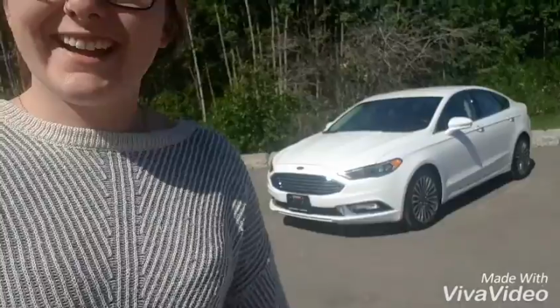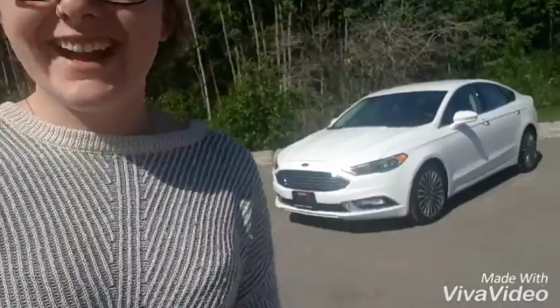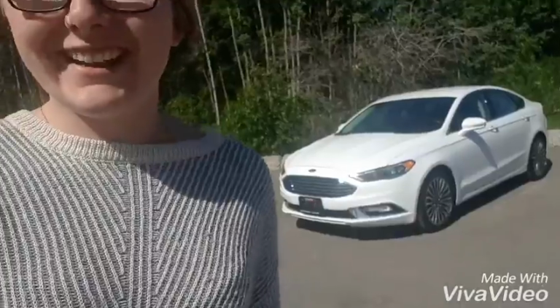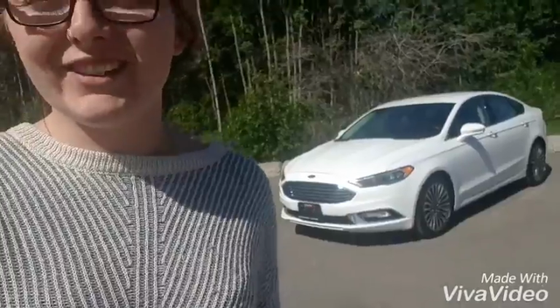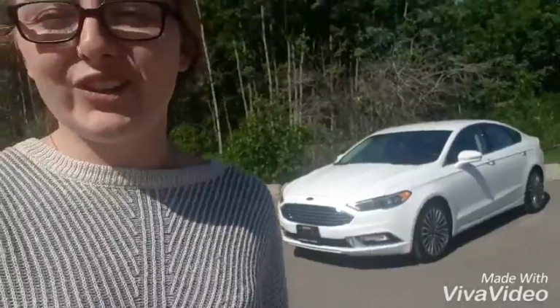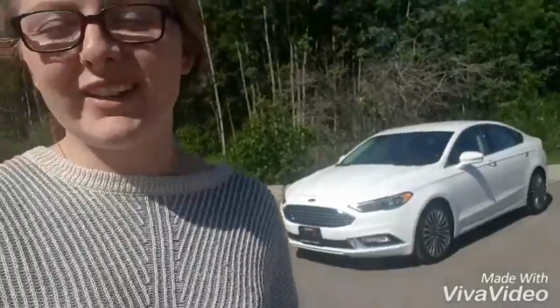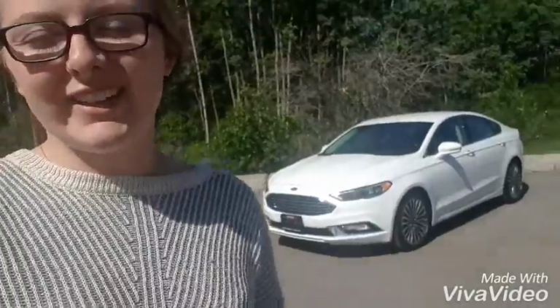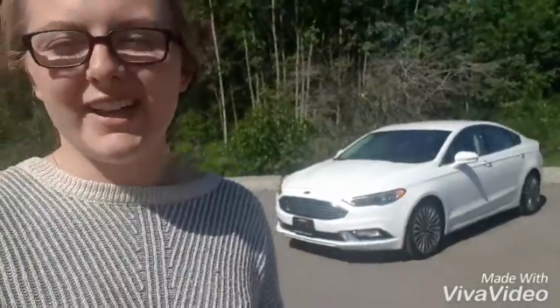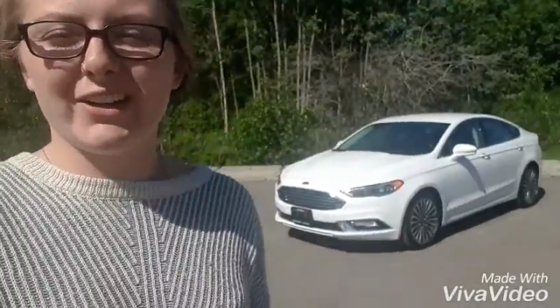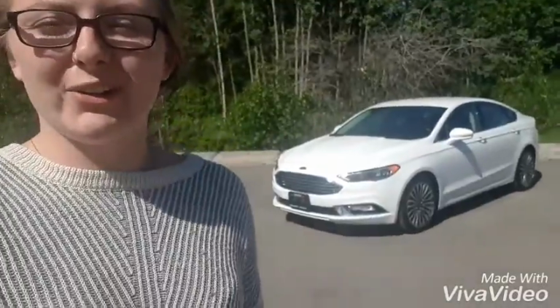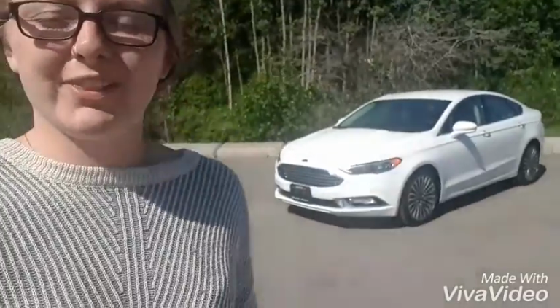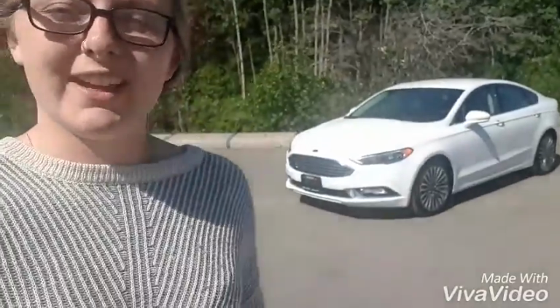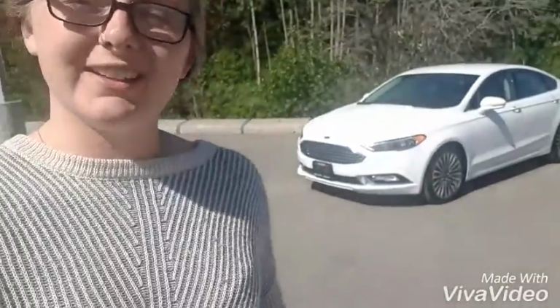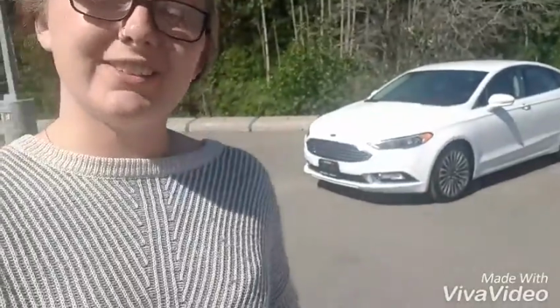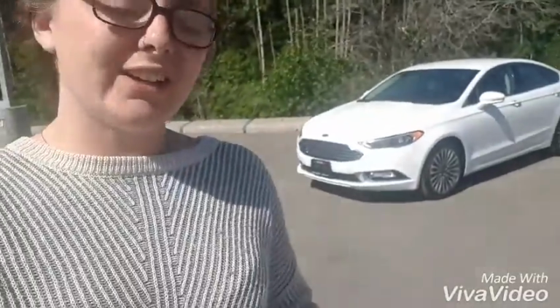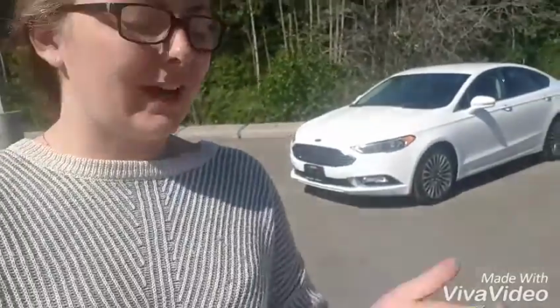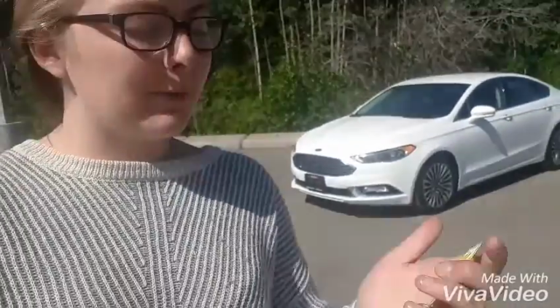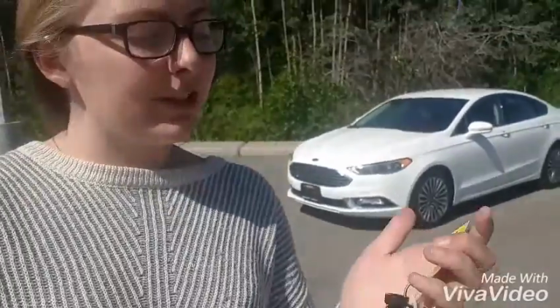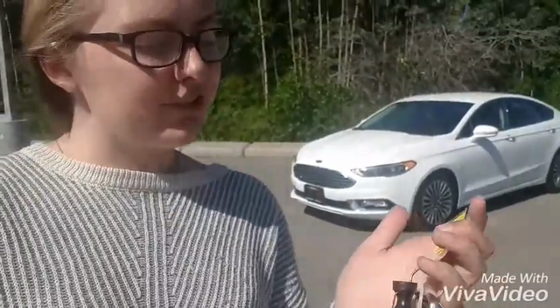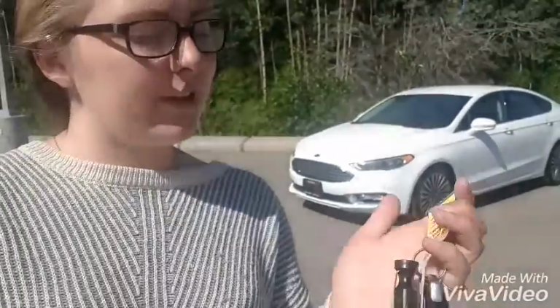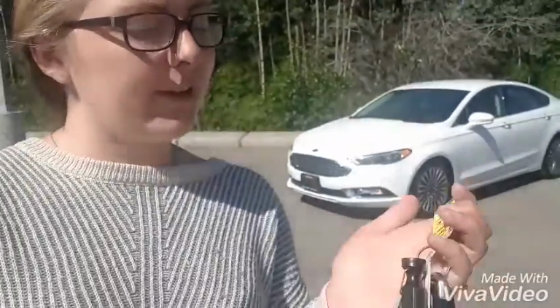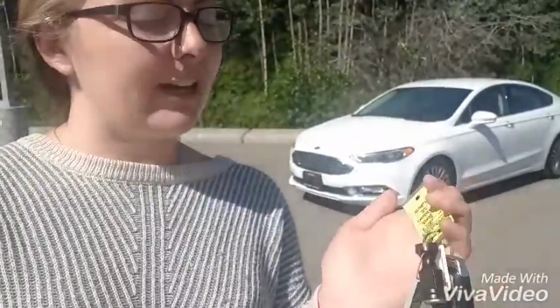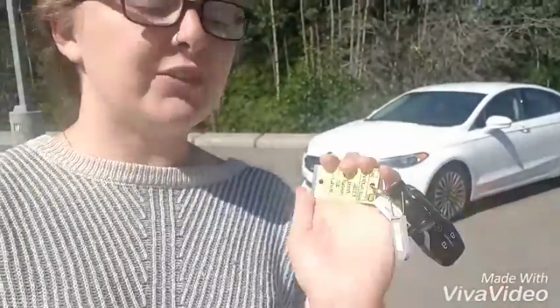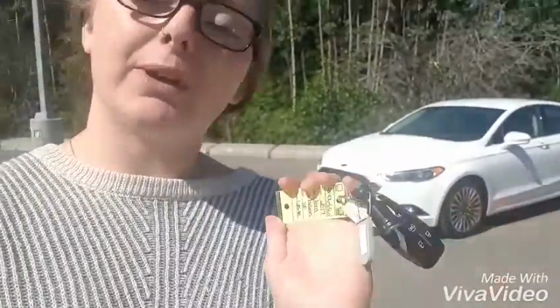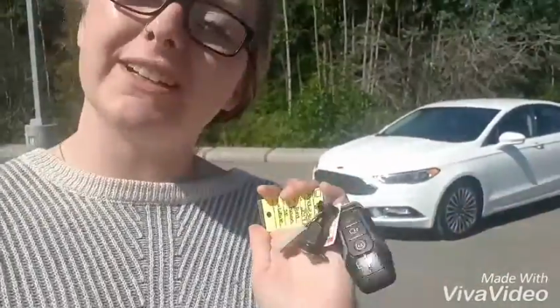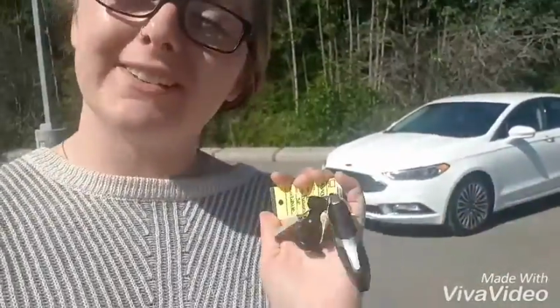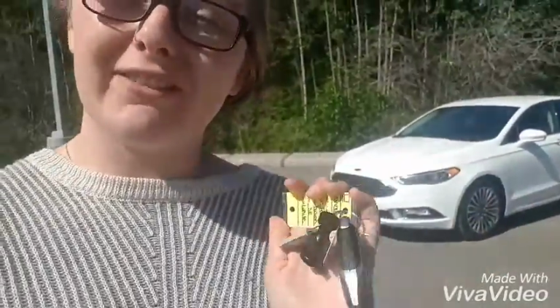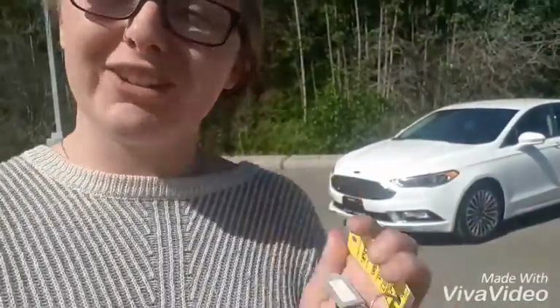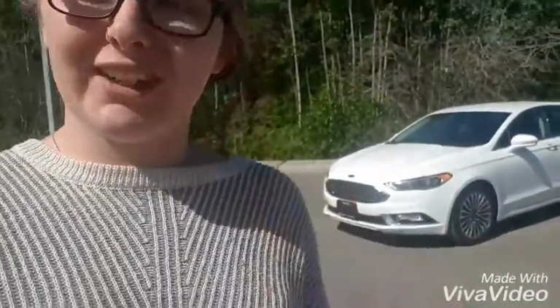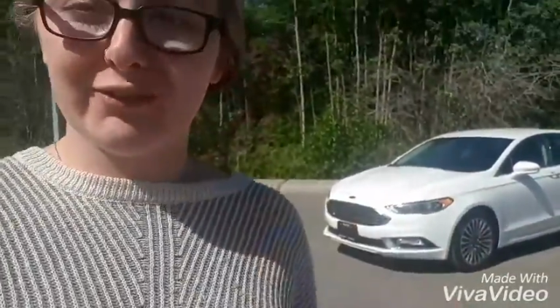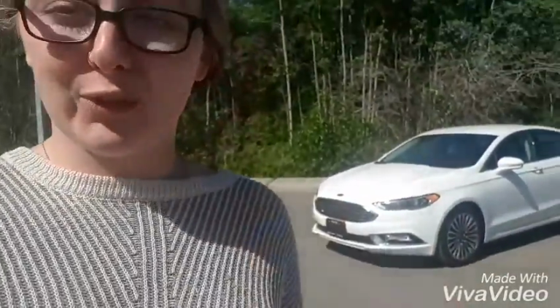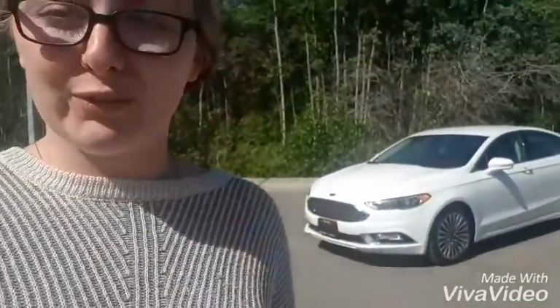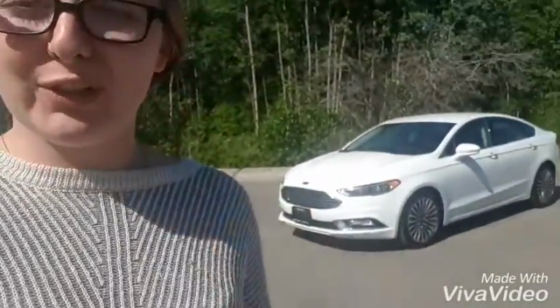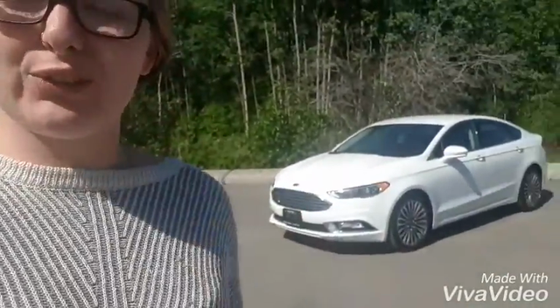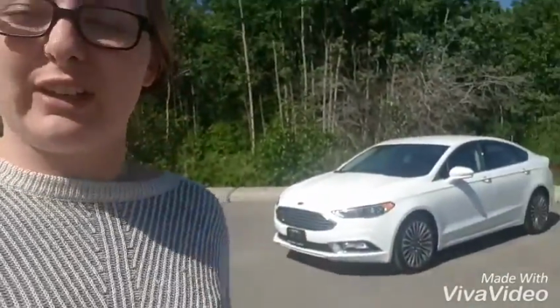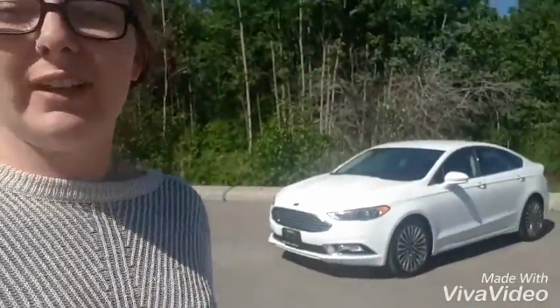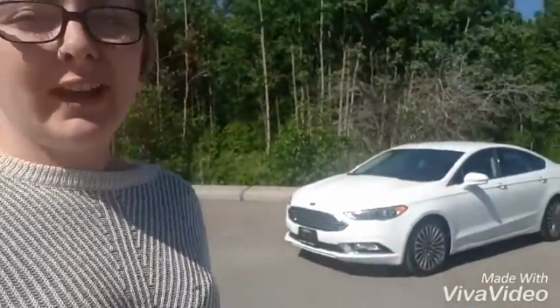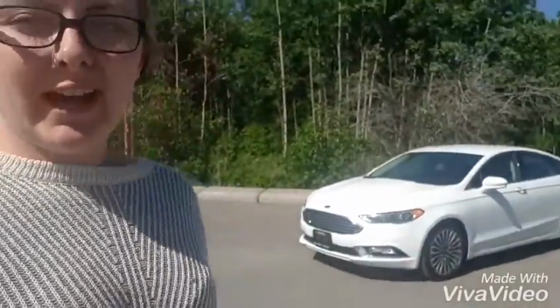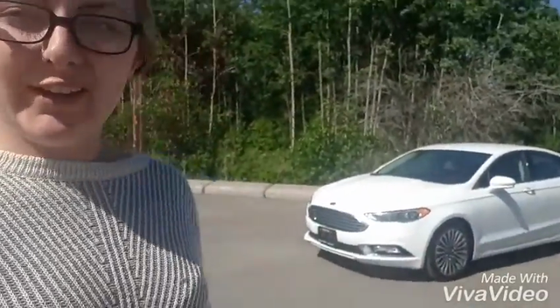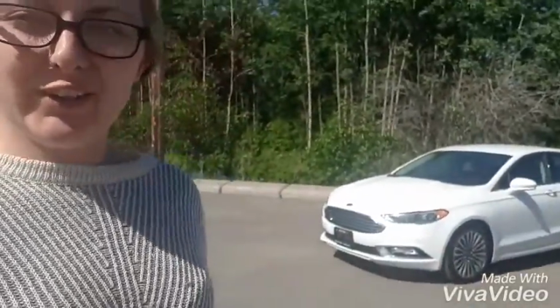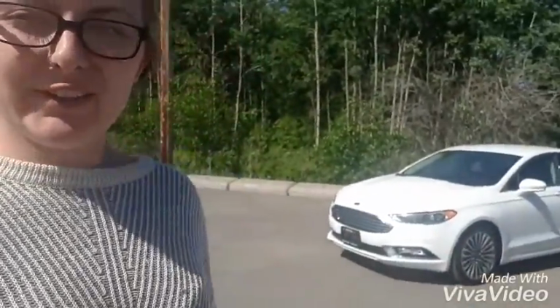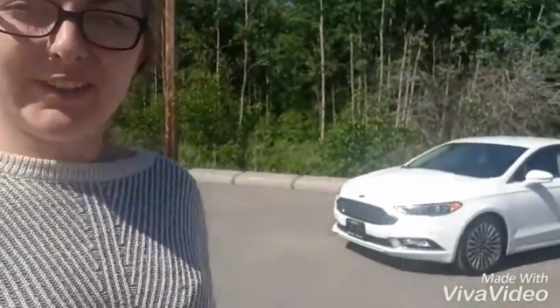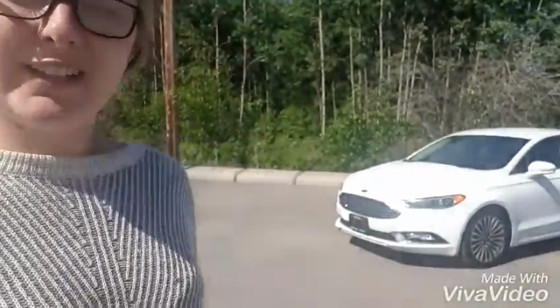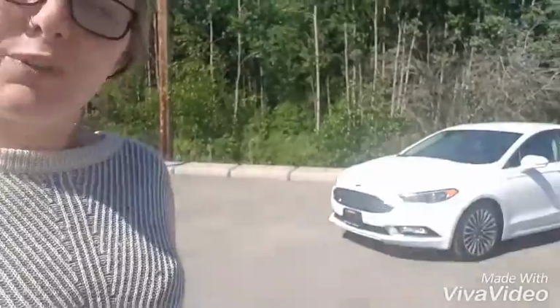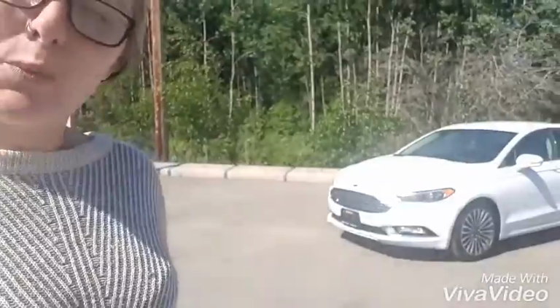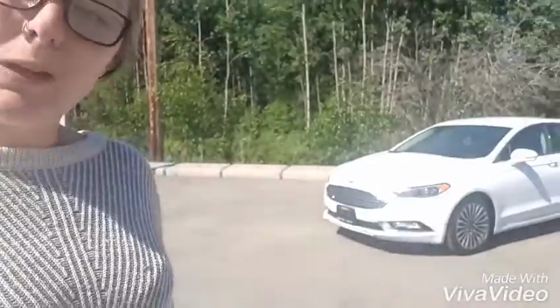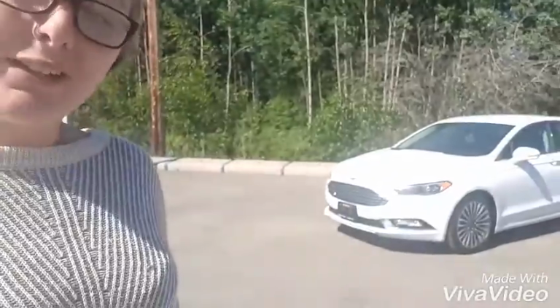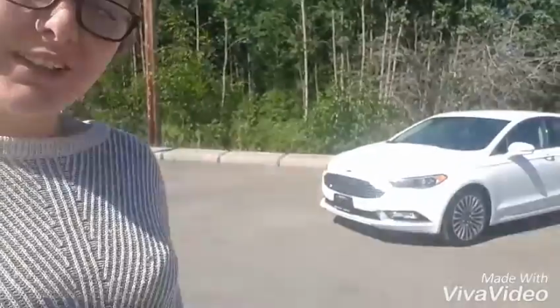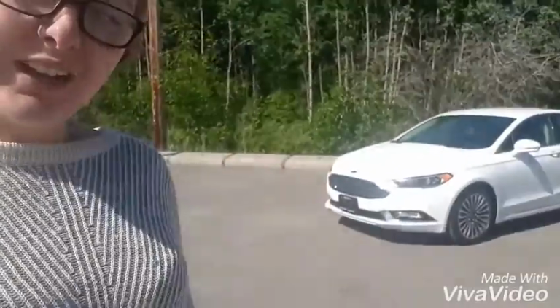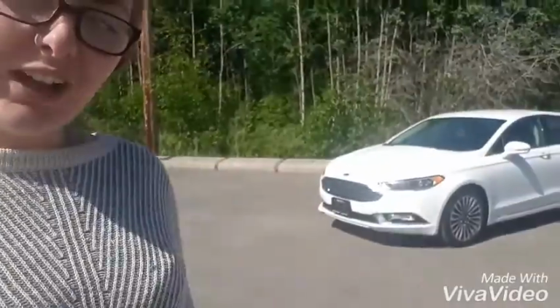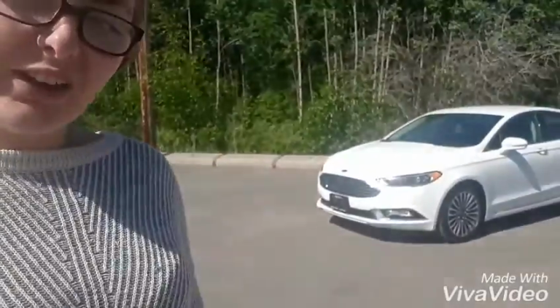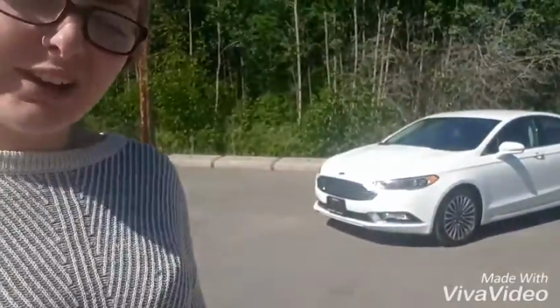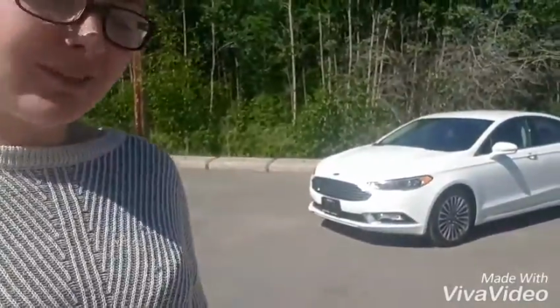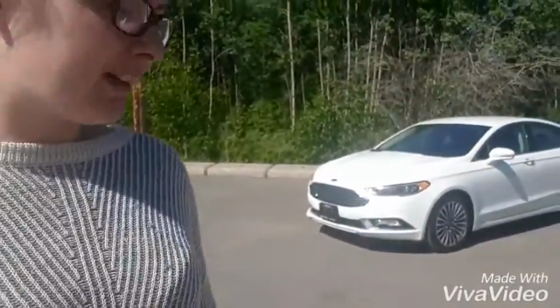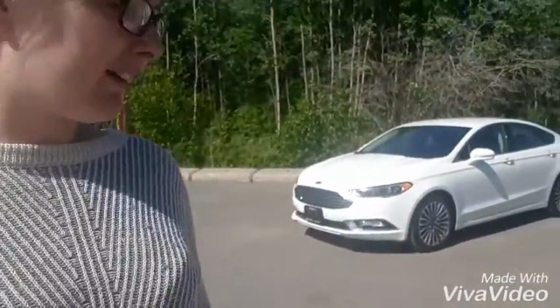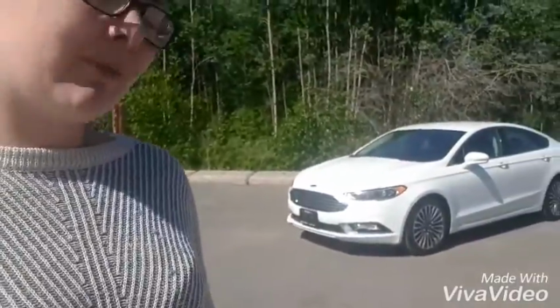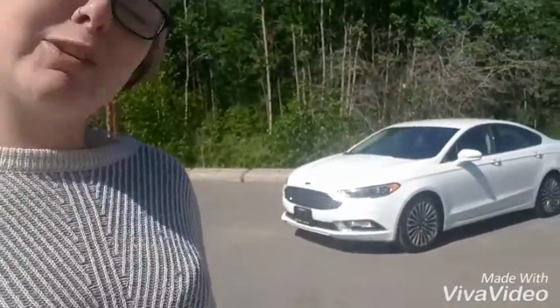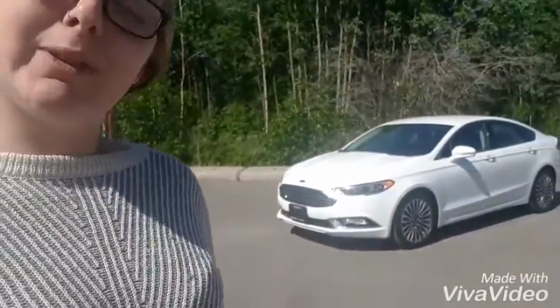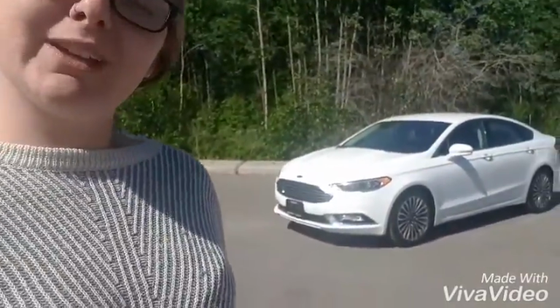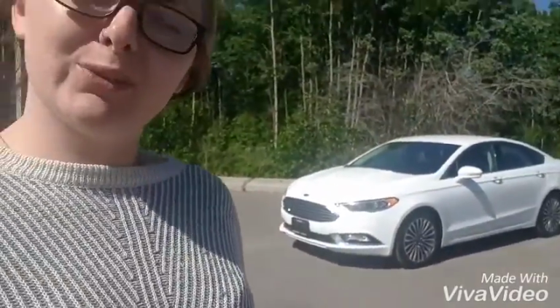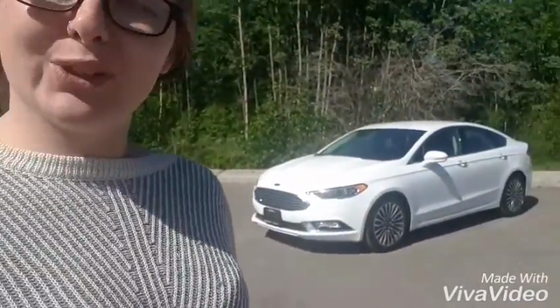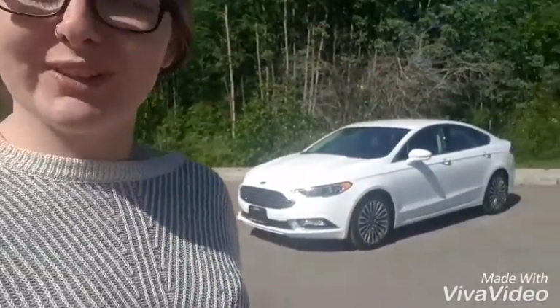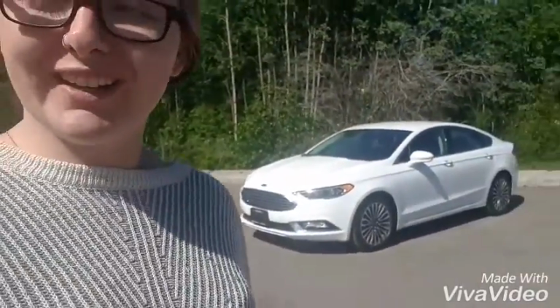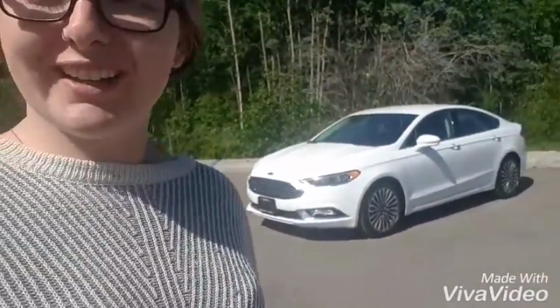Hey guys, it's Jessica here at Northland Nissan and I'm going to show you our 2017 Ford Fusion. As you can see, it's white in color. Now come with me, we'll go inside.